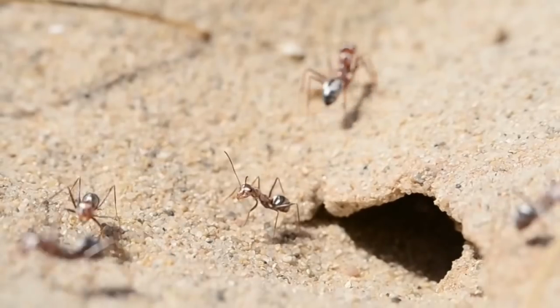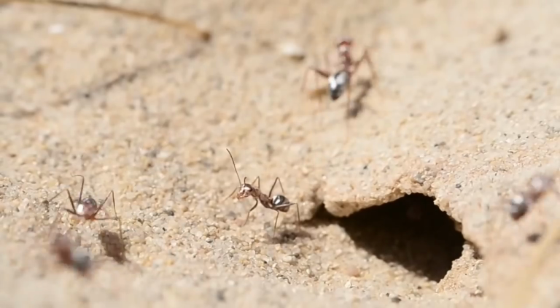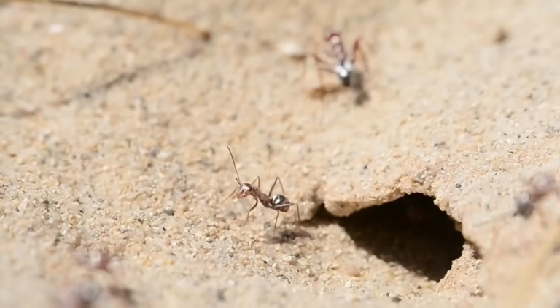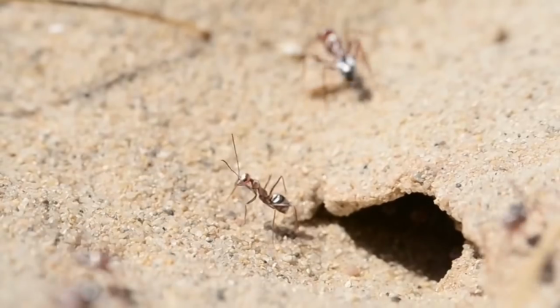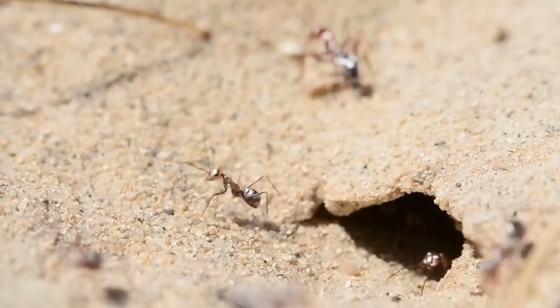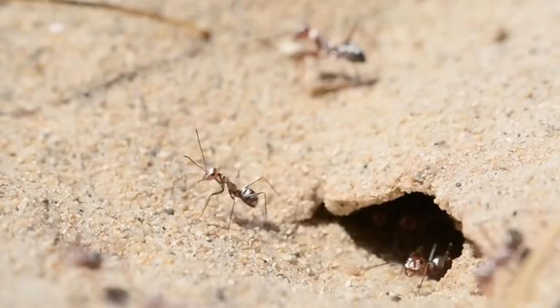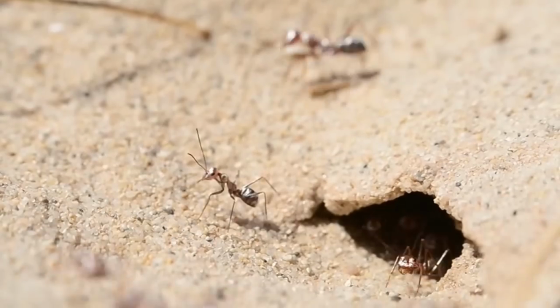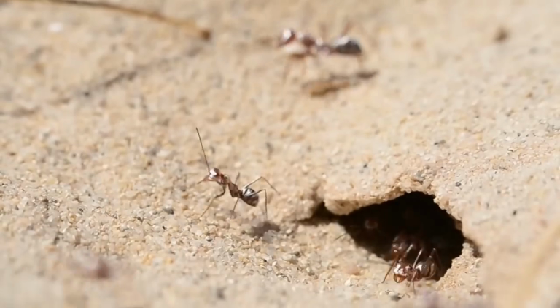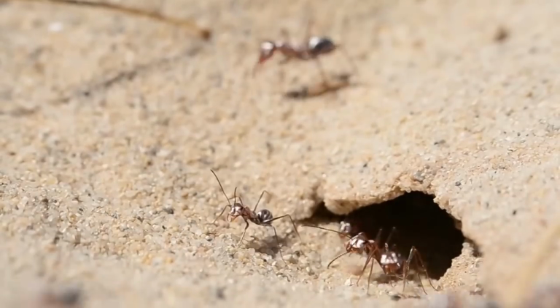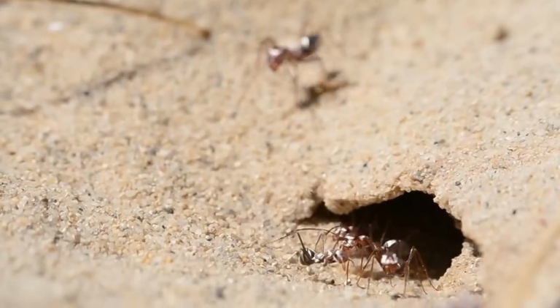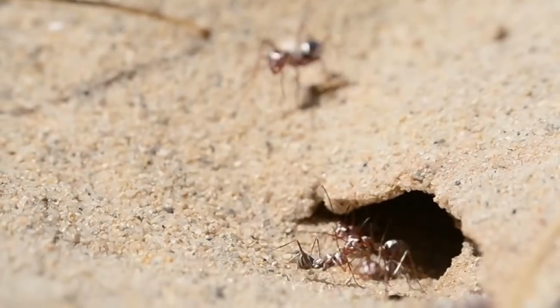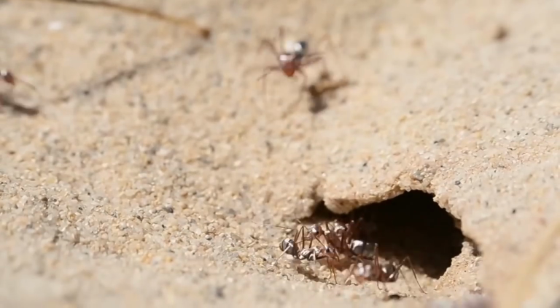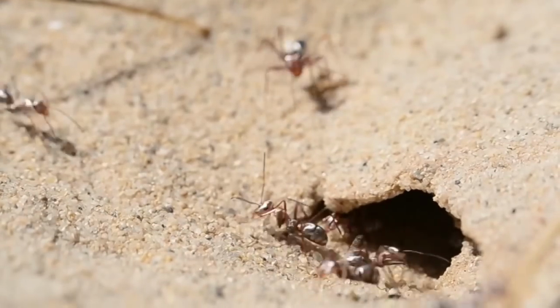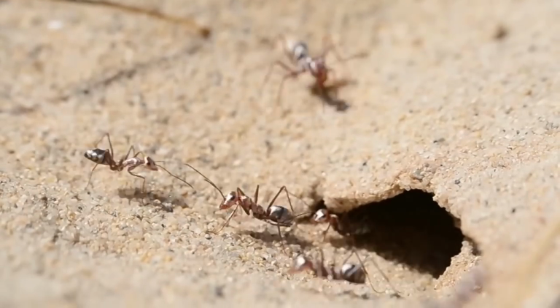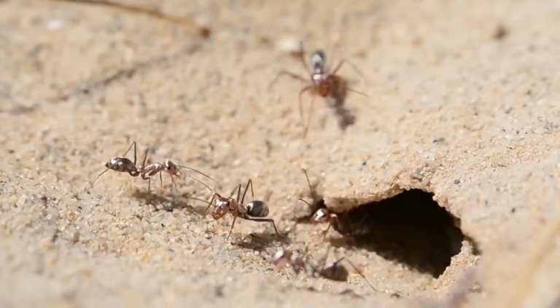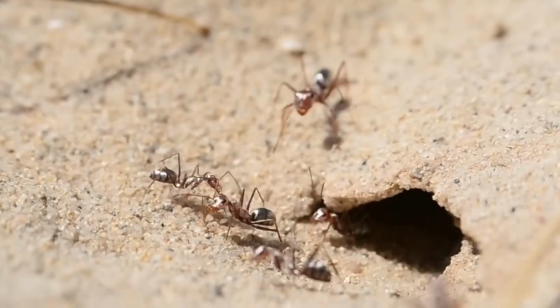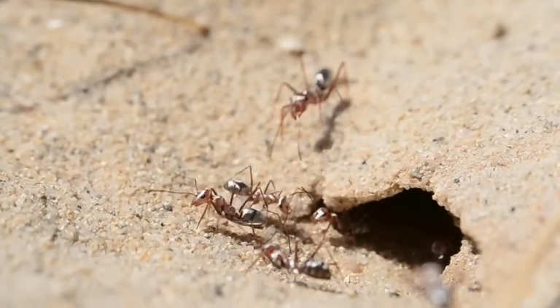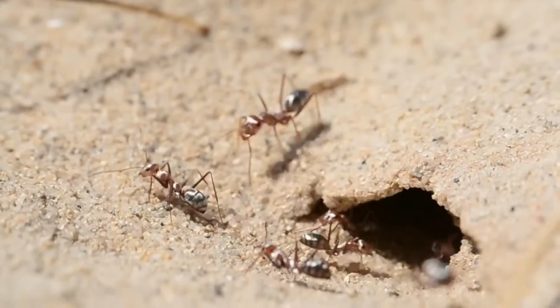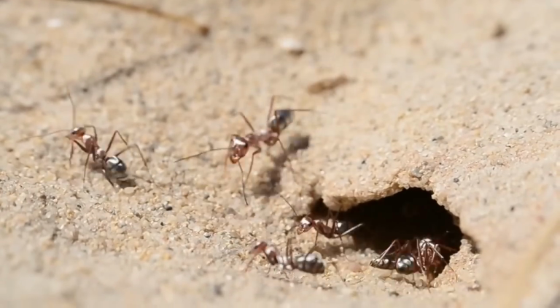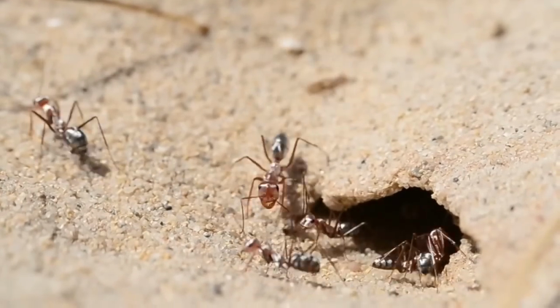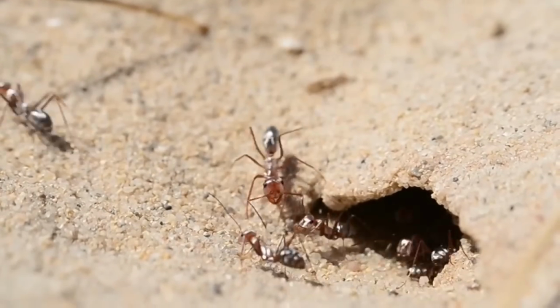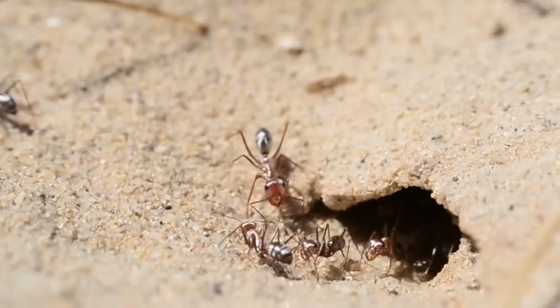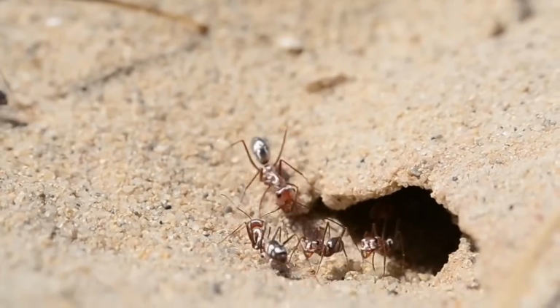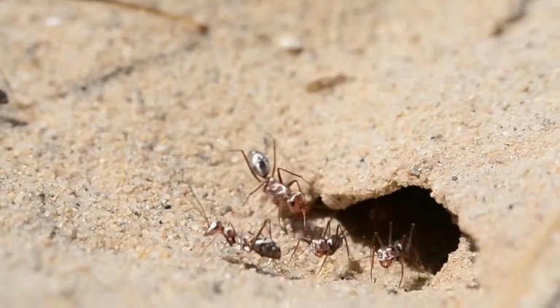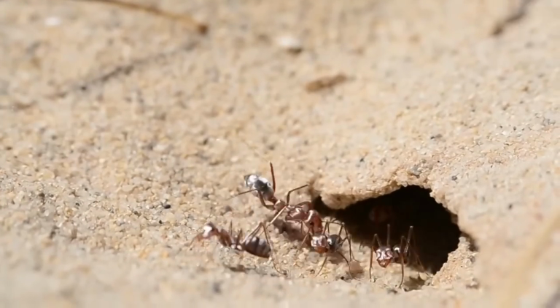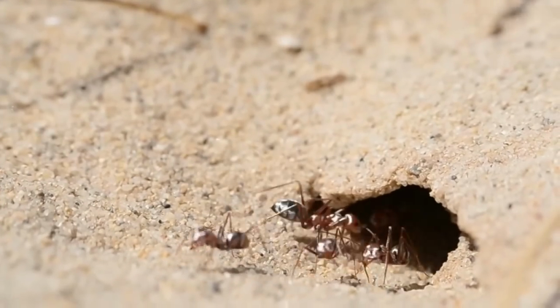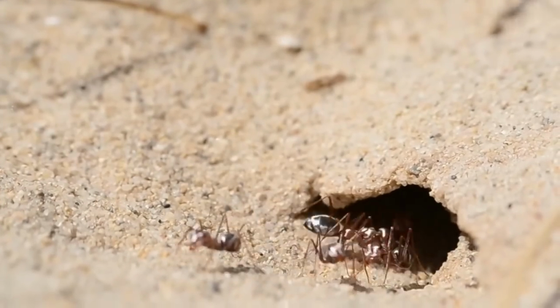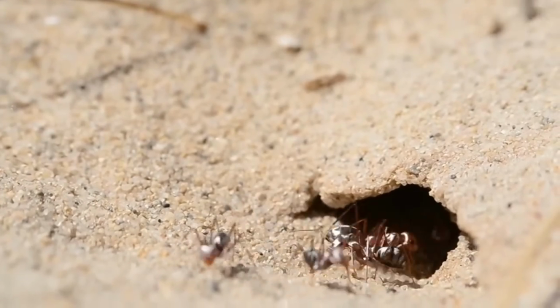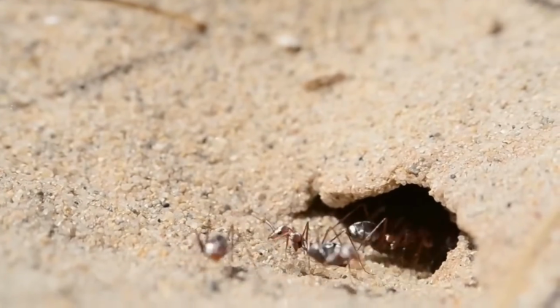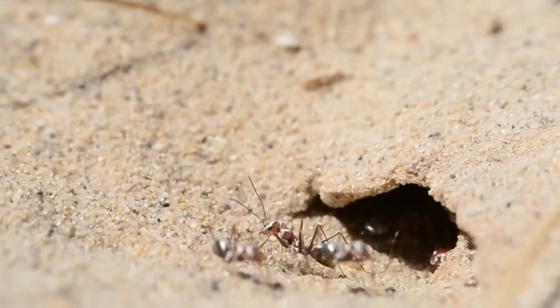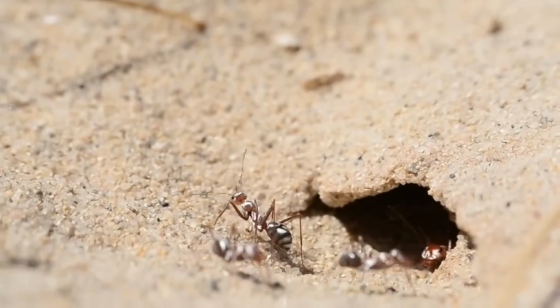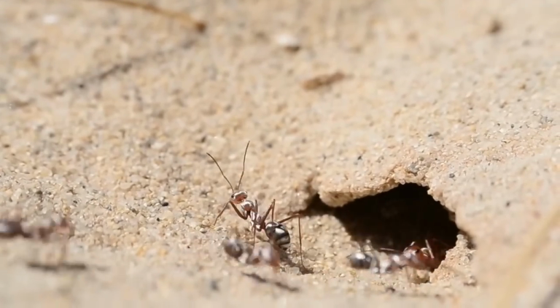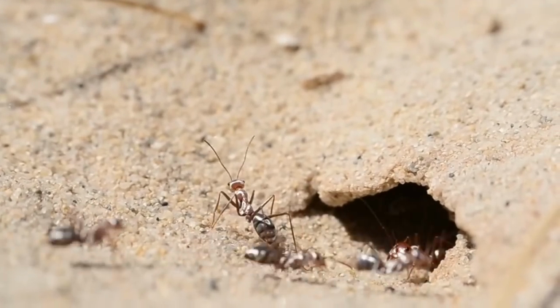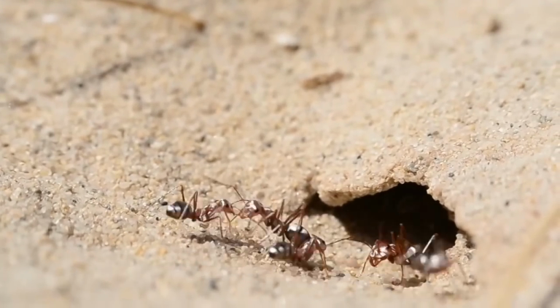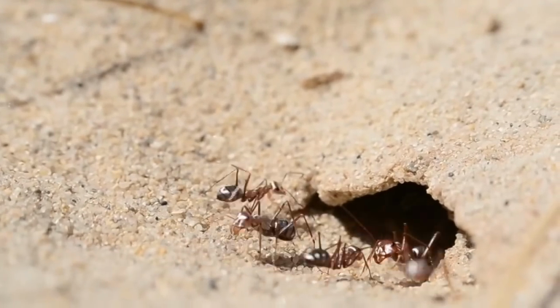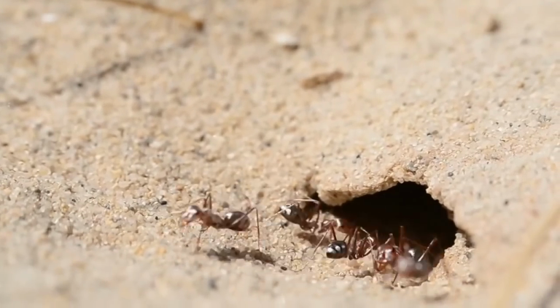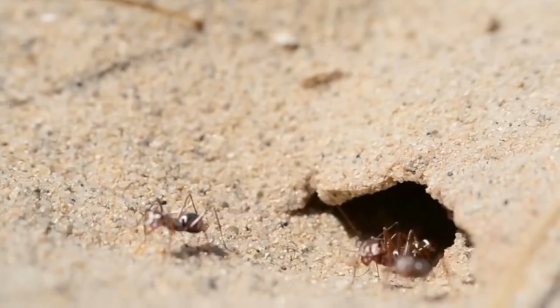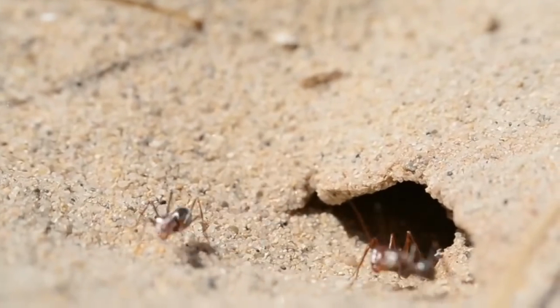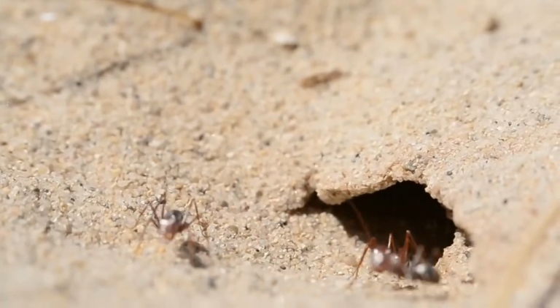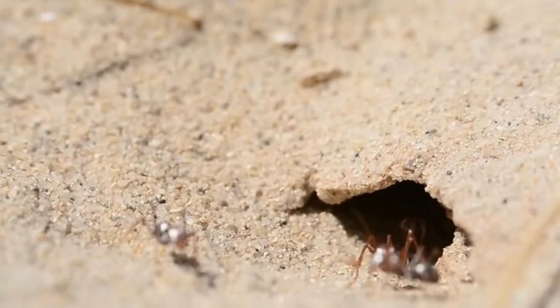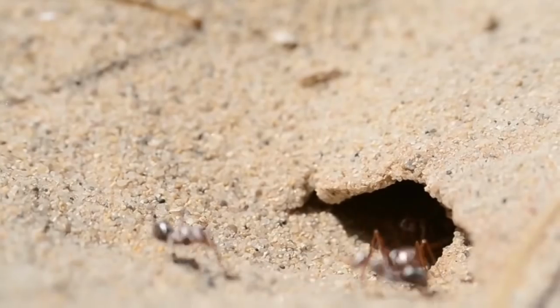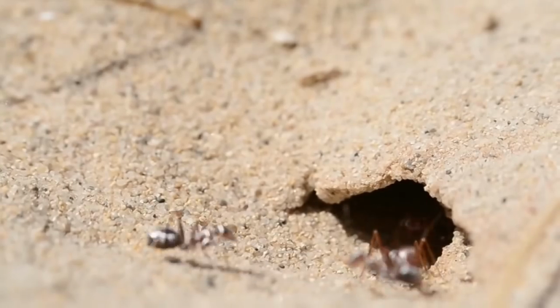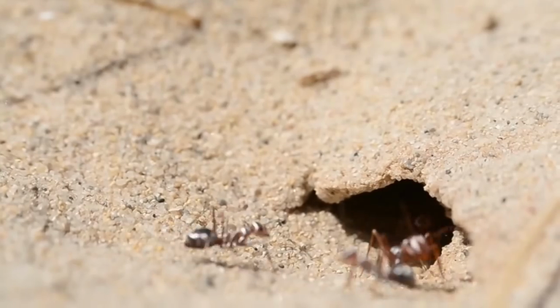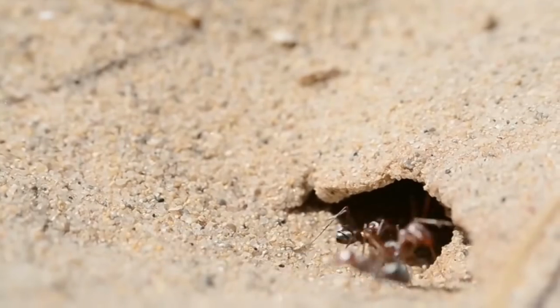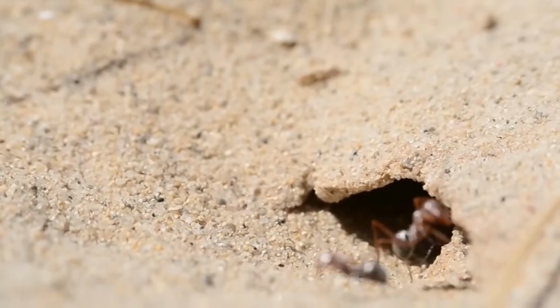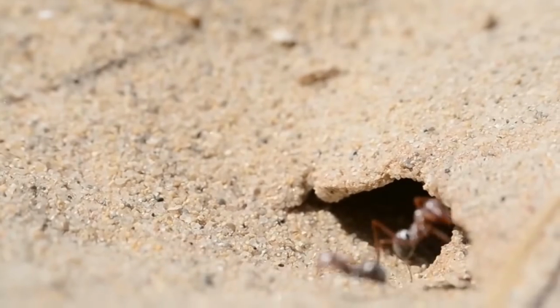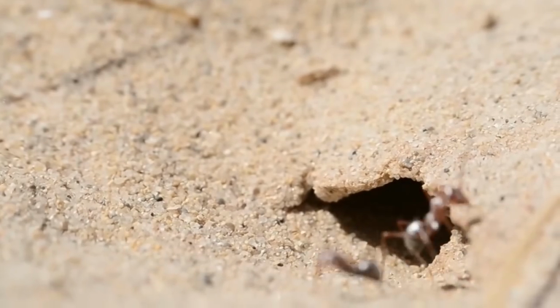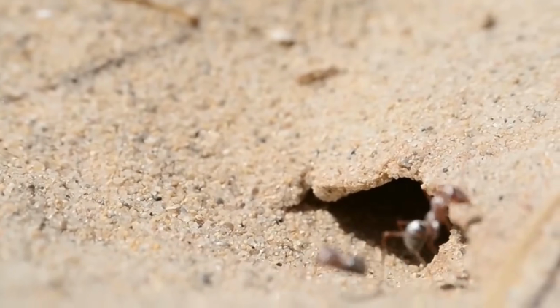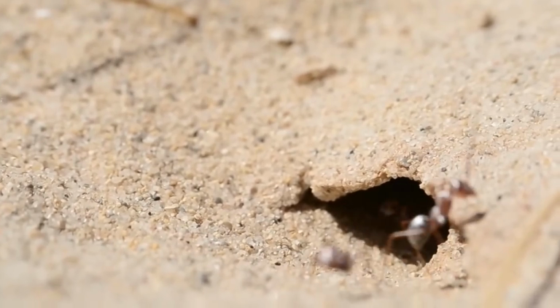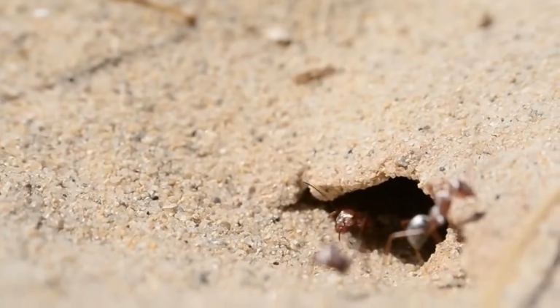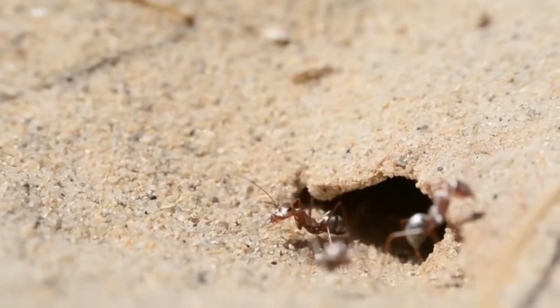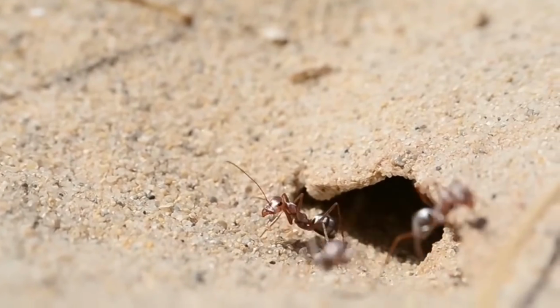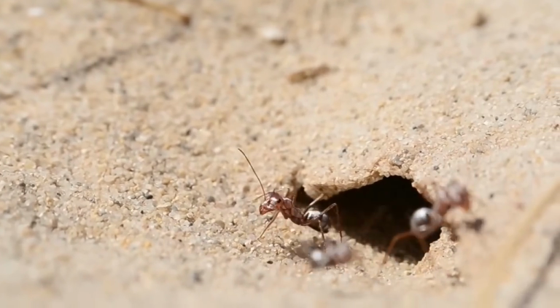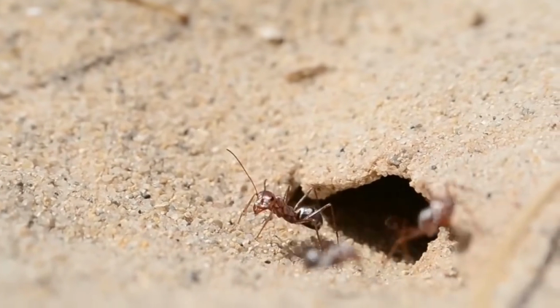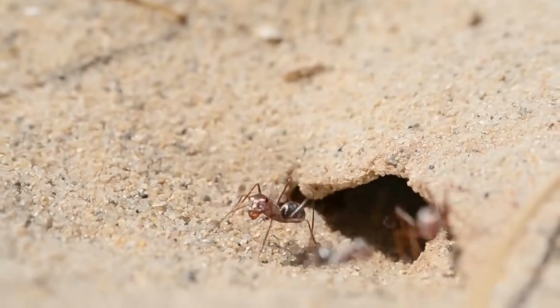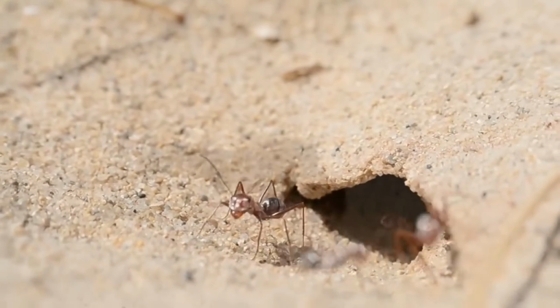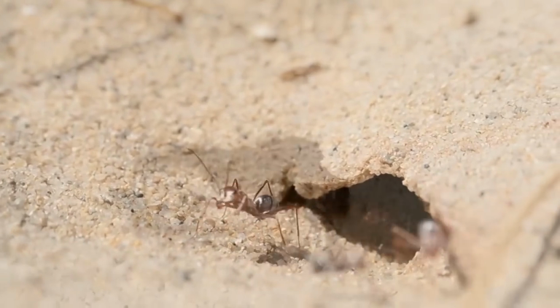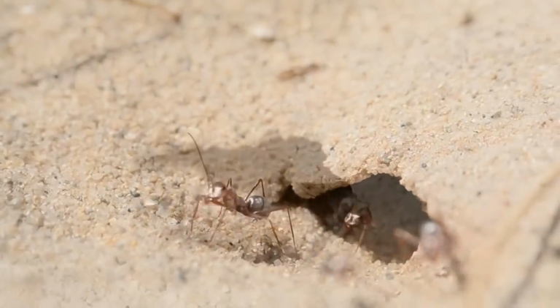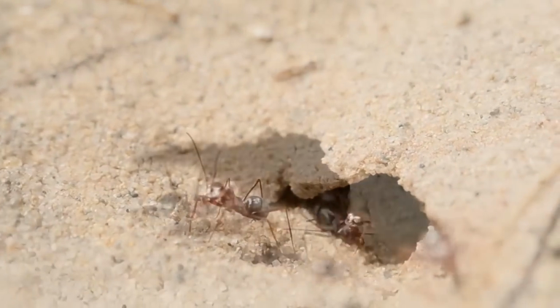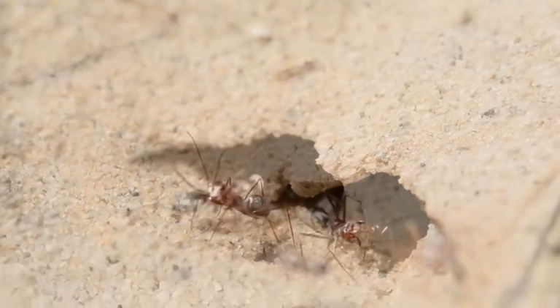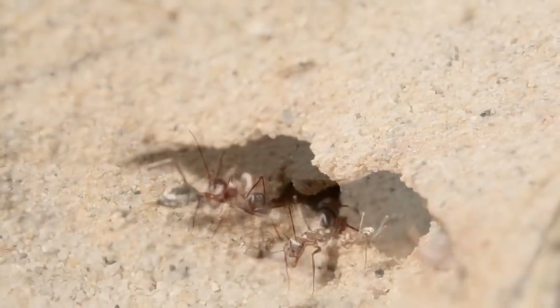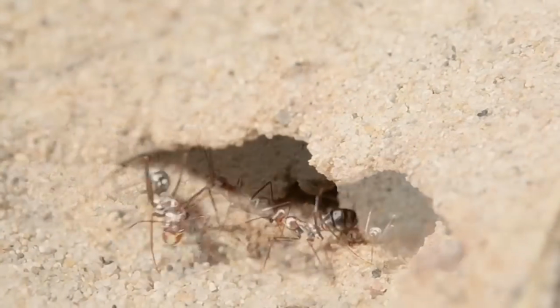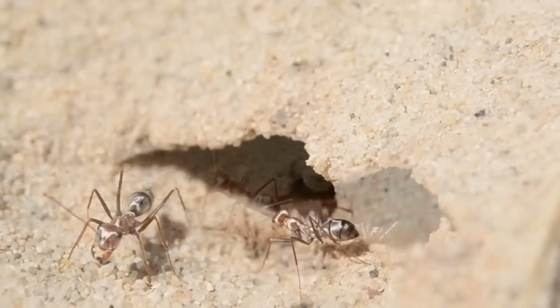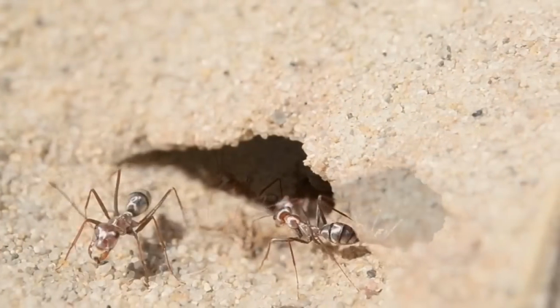Living only in very sandy habitats, they are able to dig in loose sand with high speeds and a long endurance.